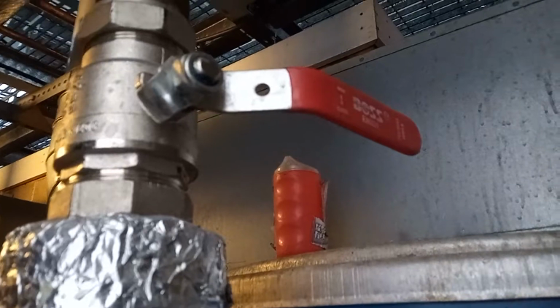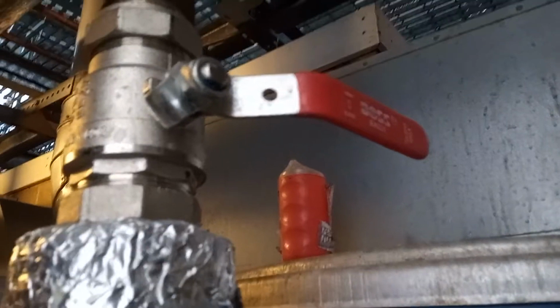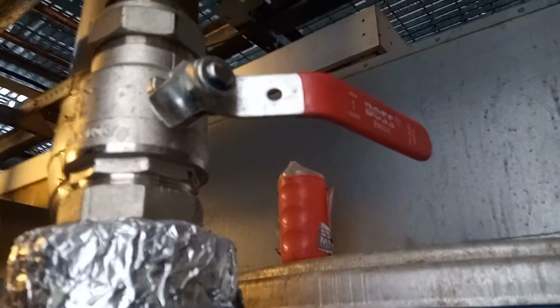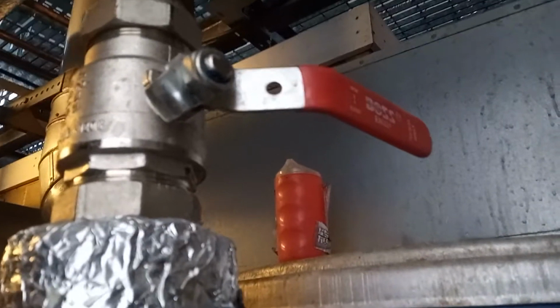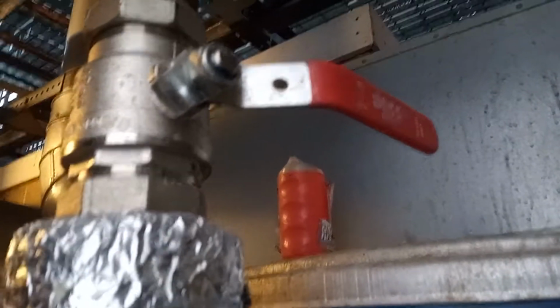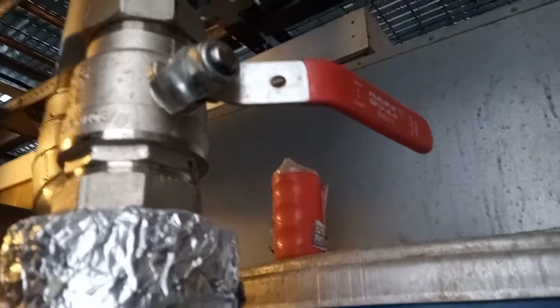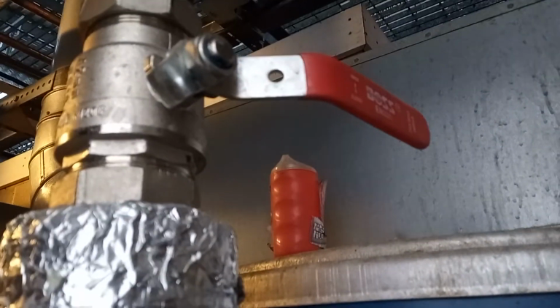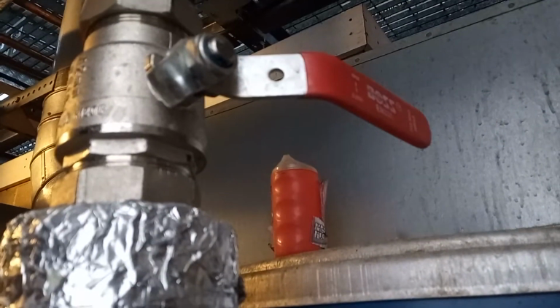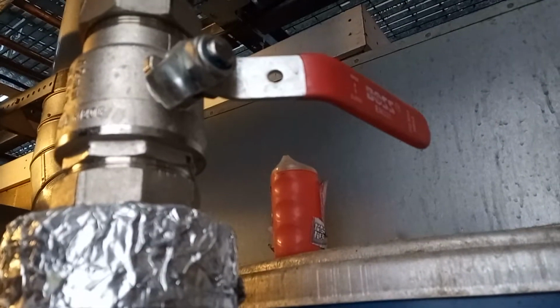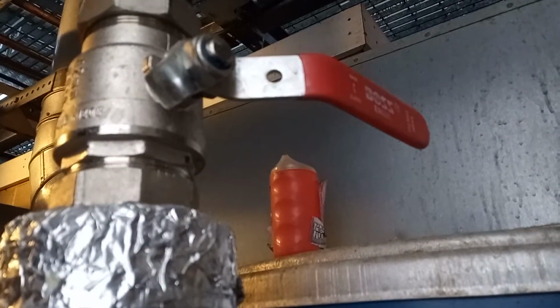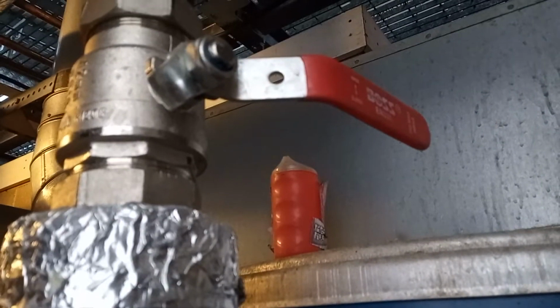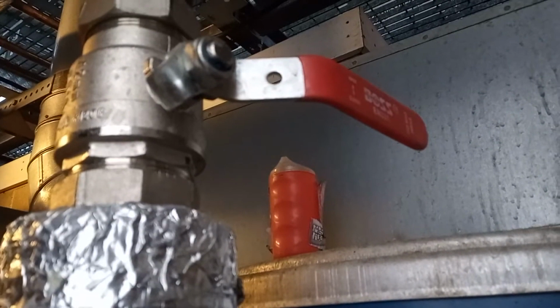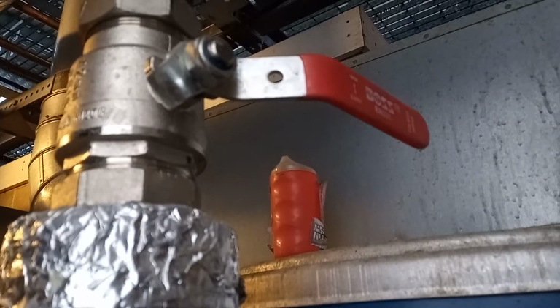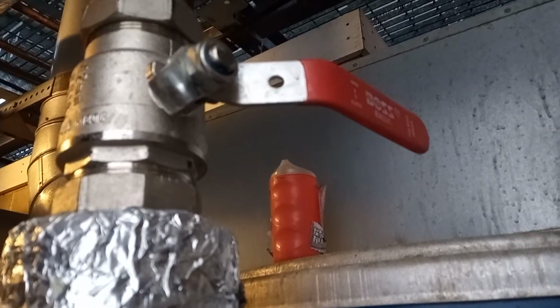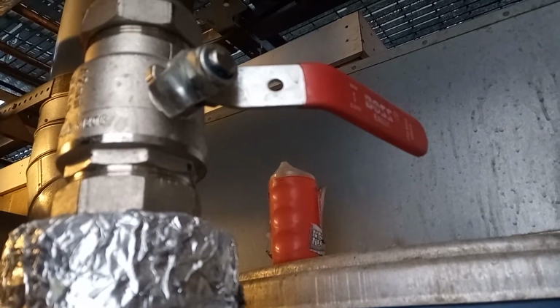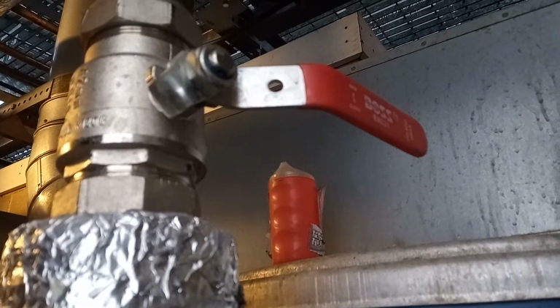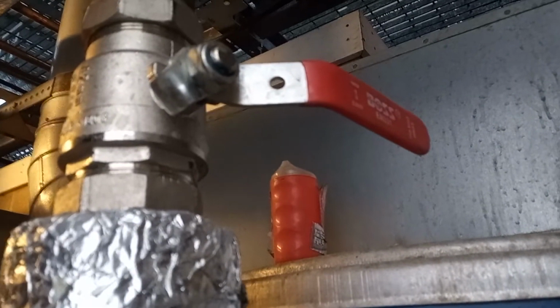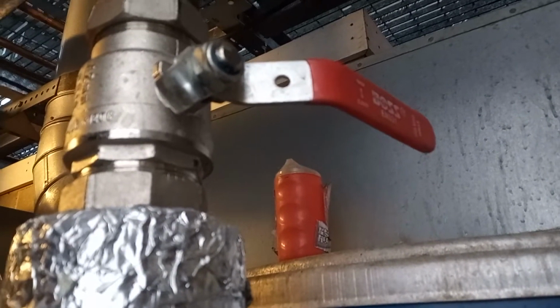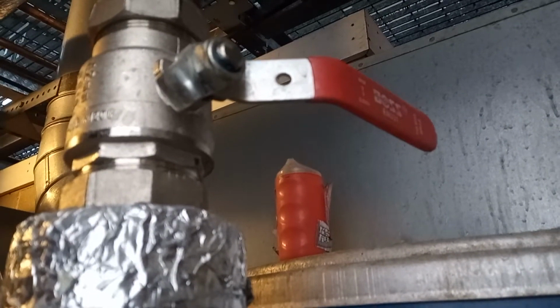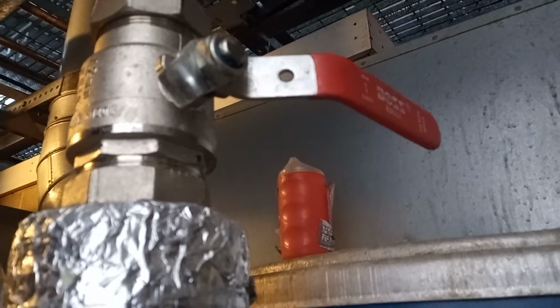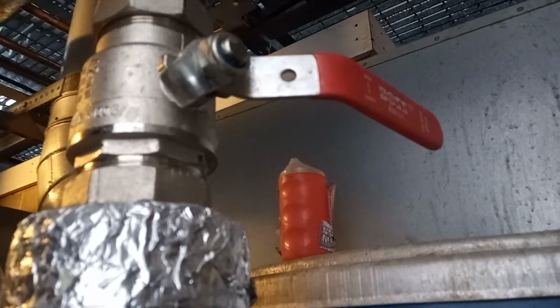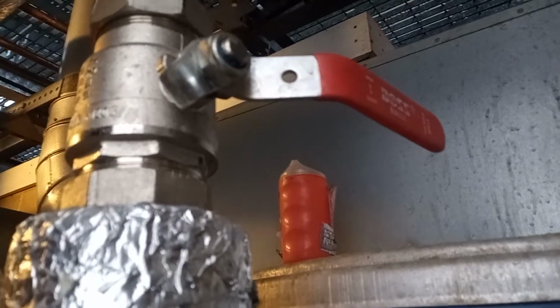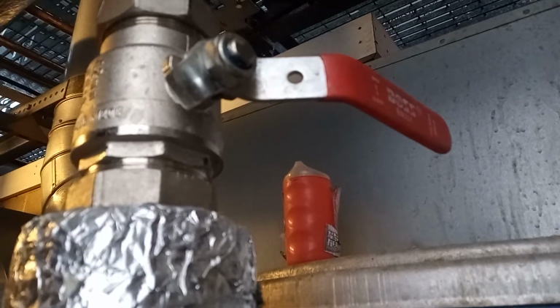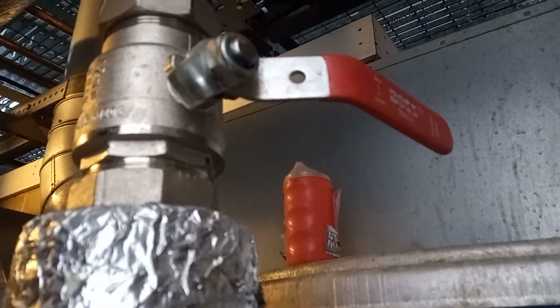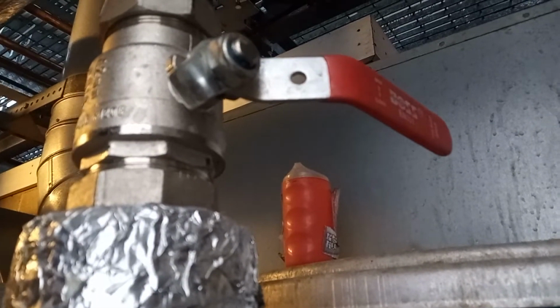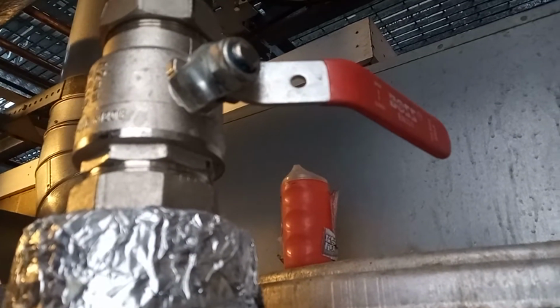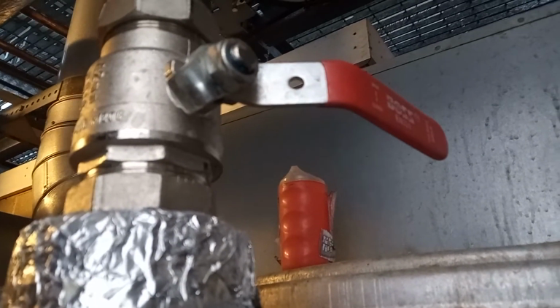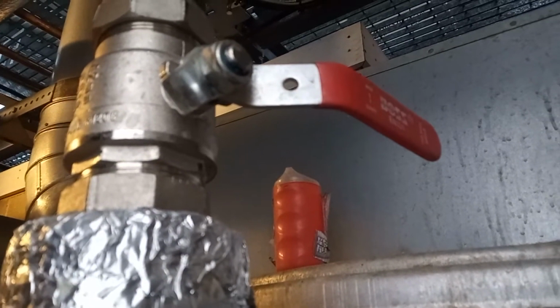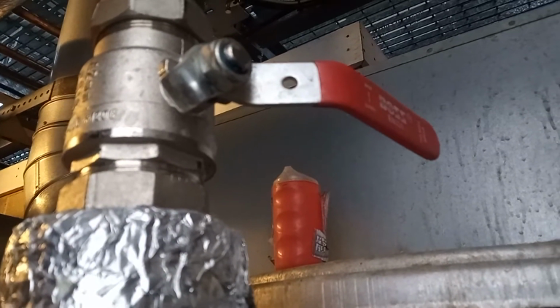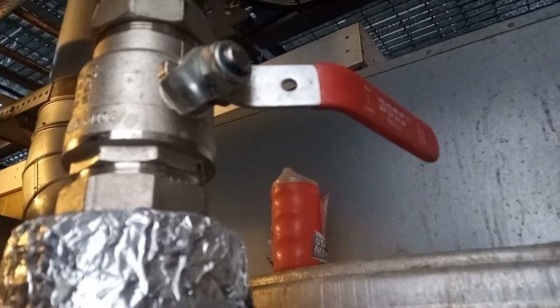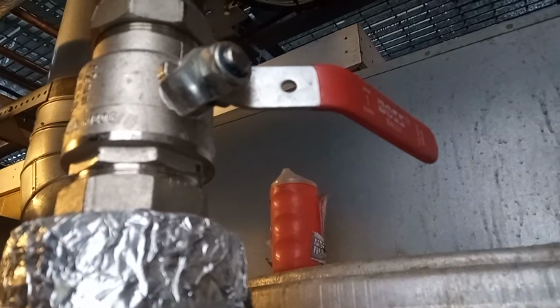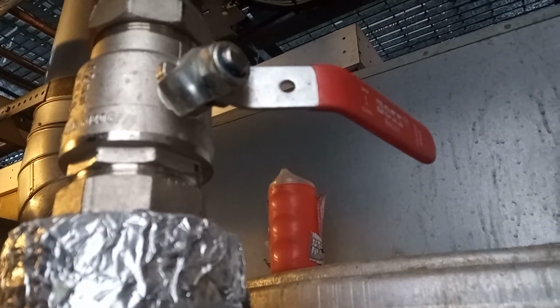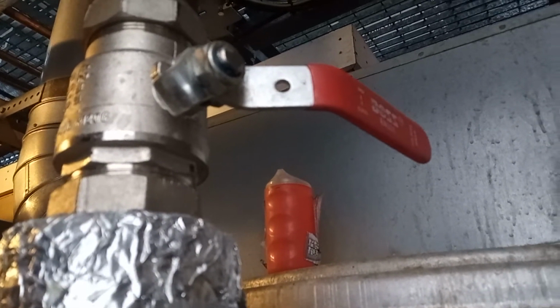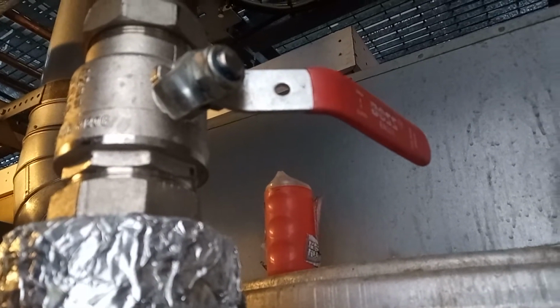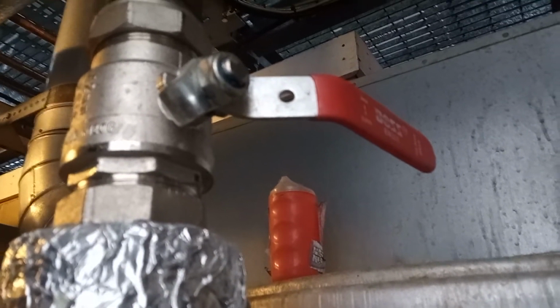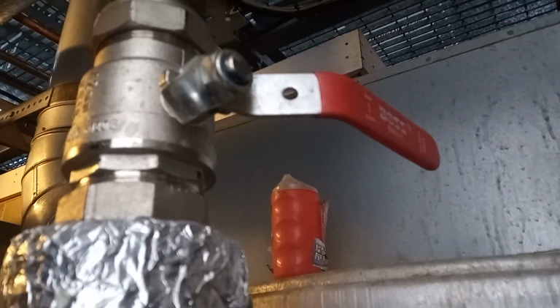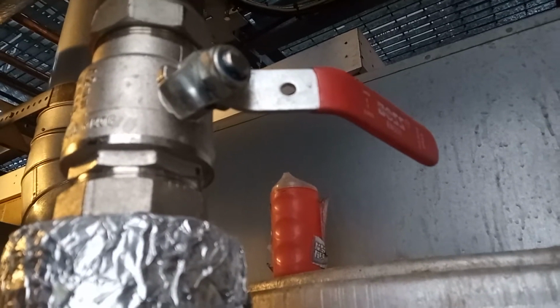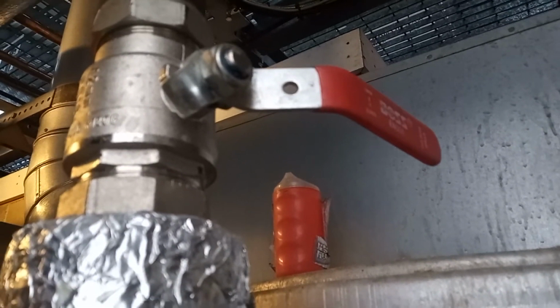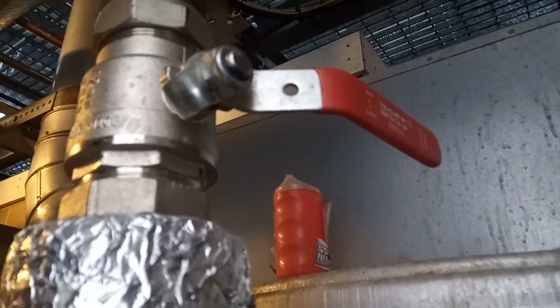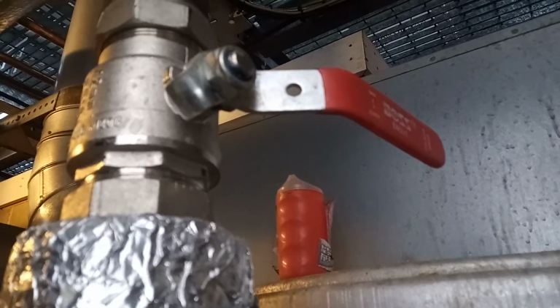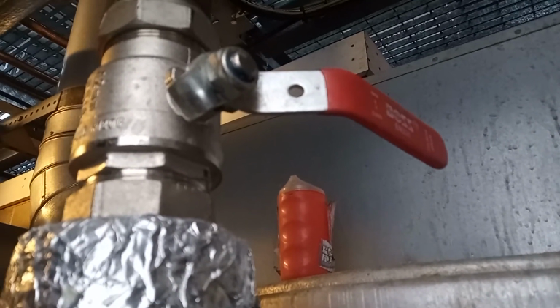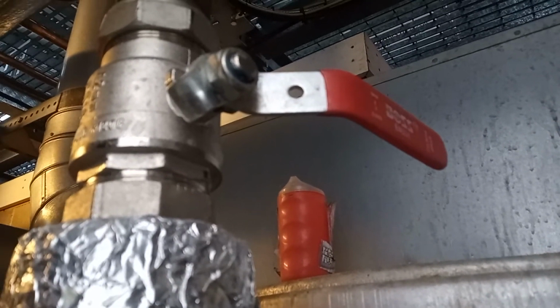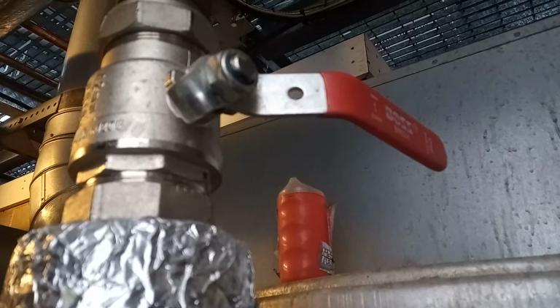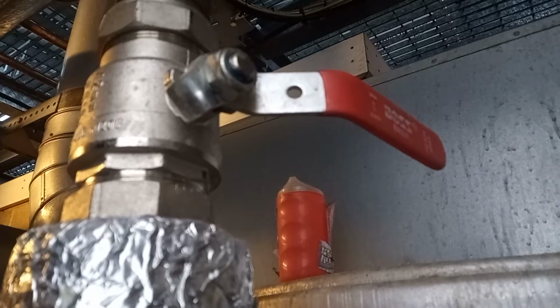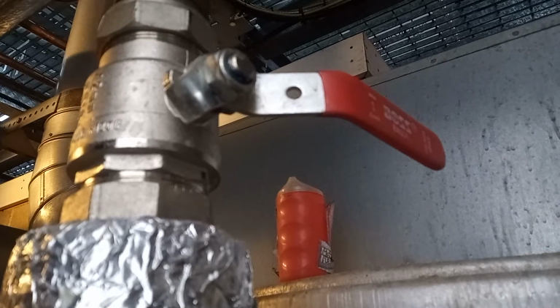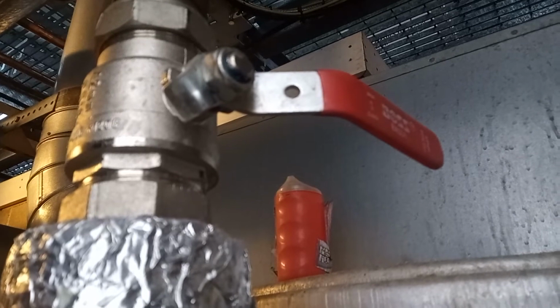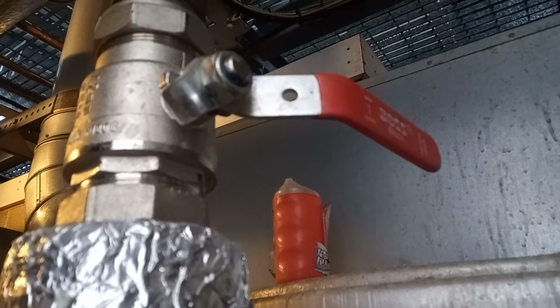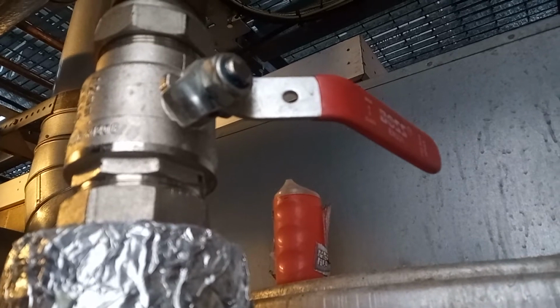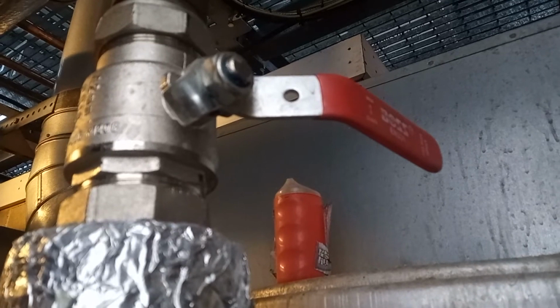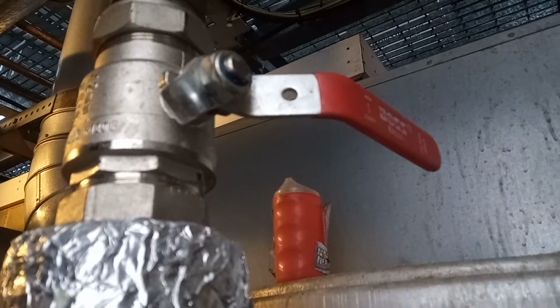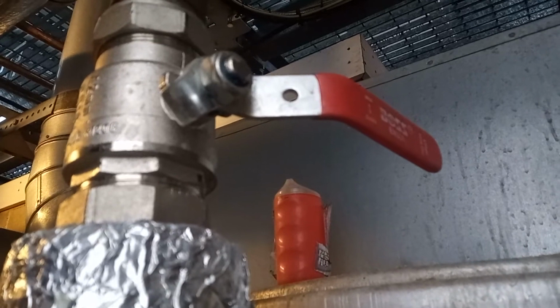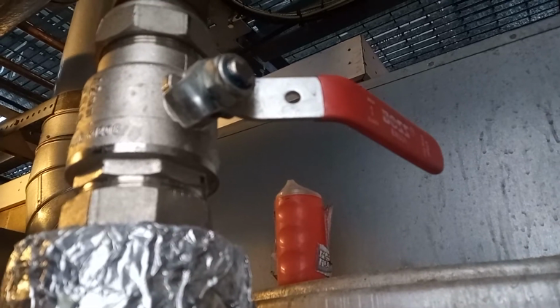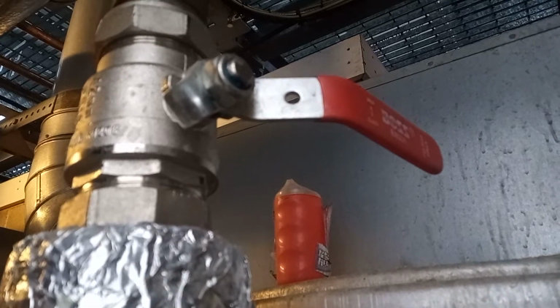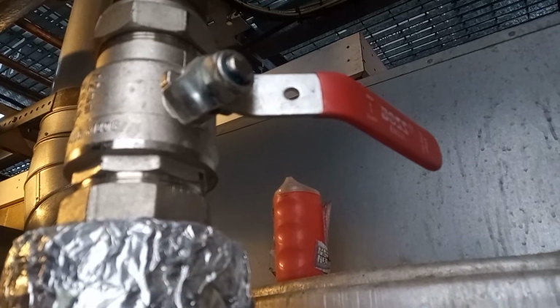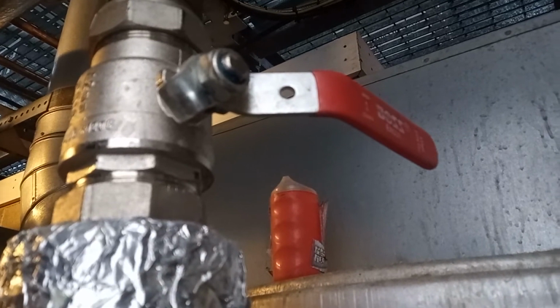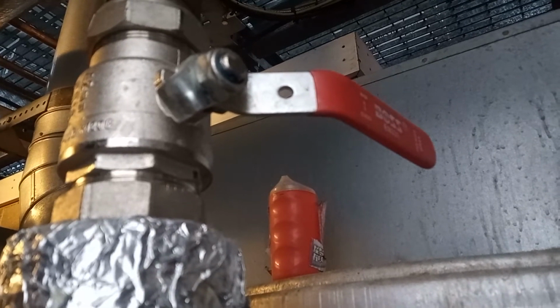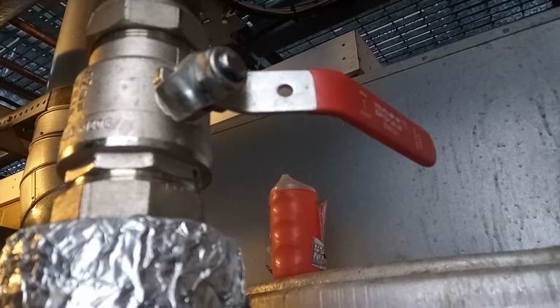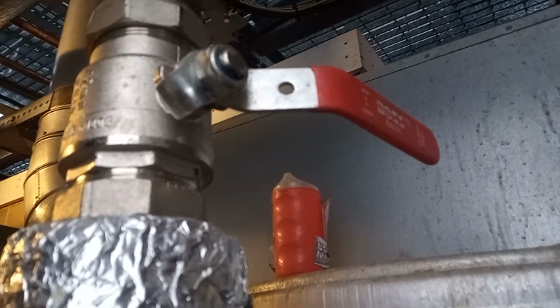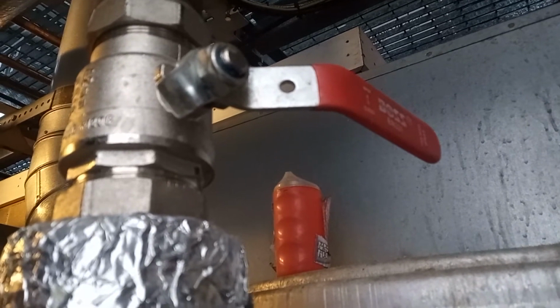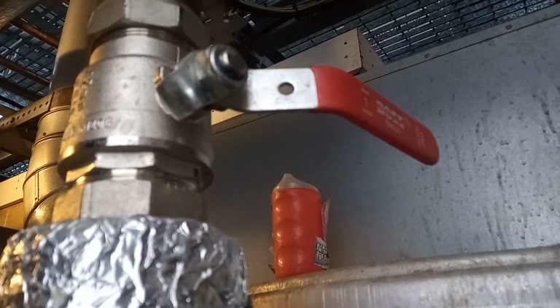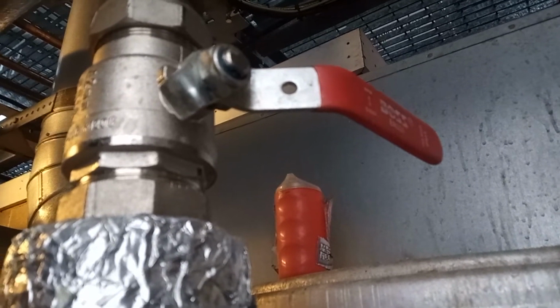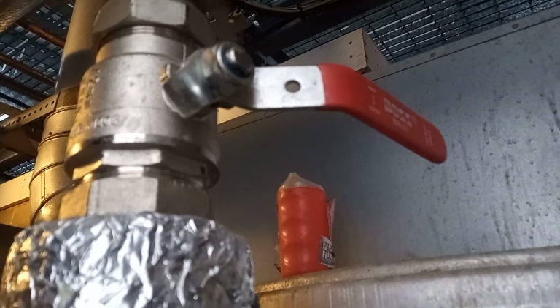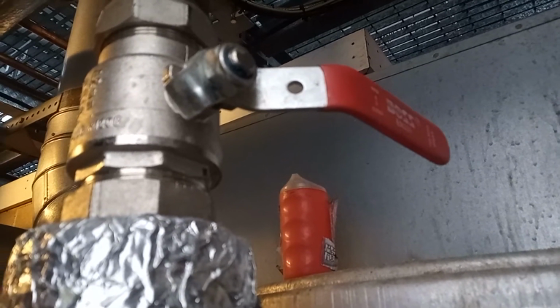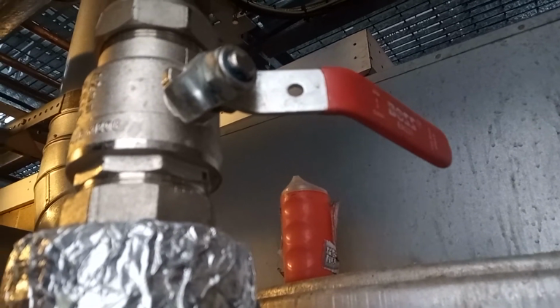Hi, welcome to the Commercial Gas Engineer channel. Just draining down a building to change an elbow that is leaking.